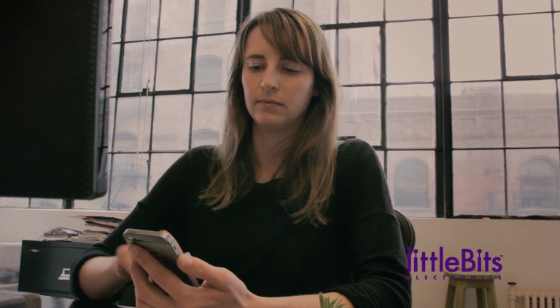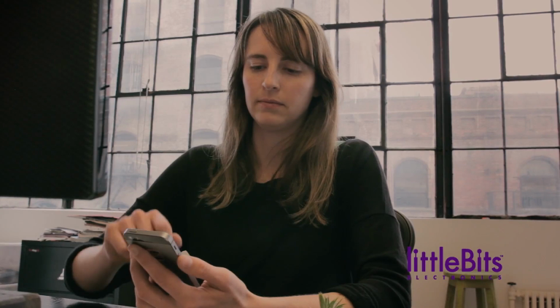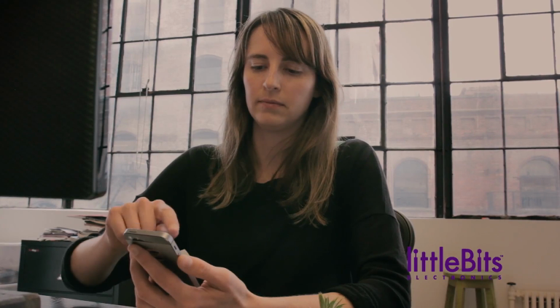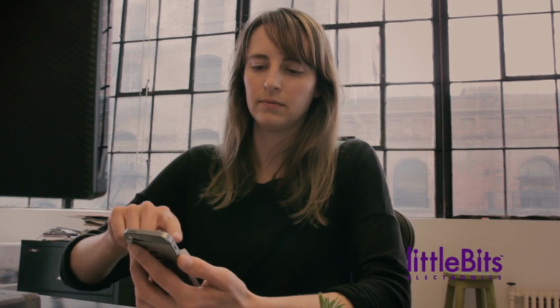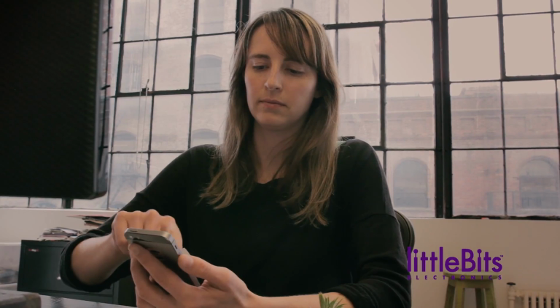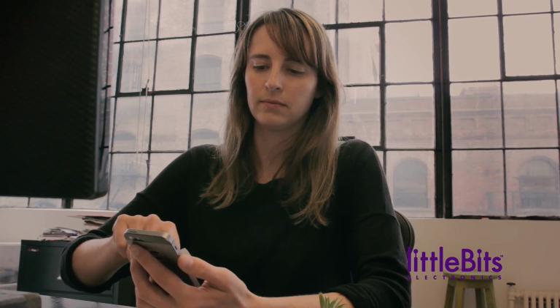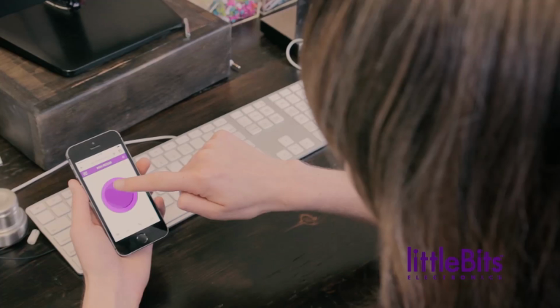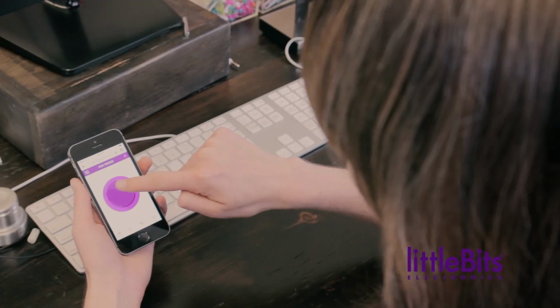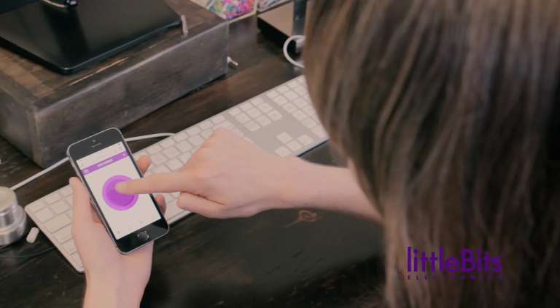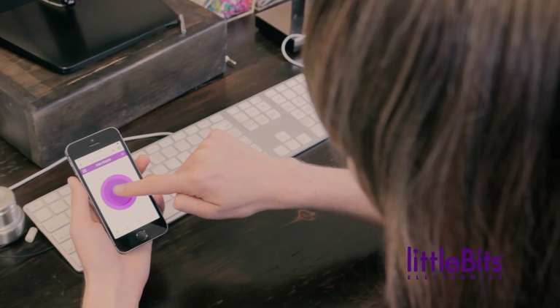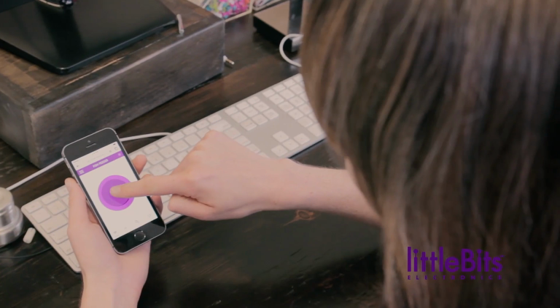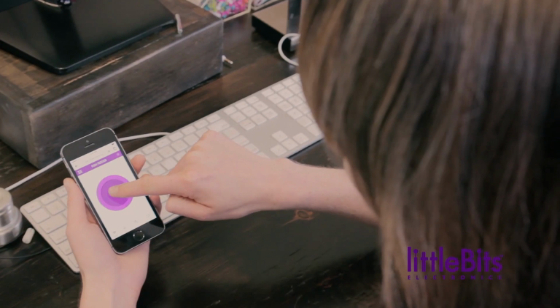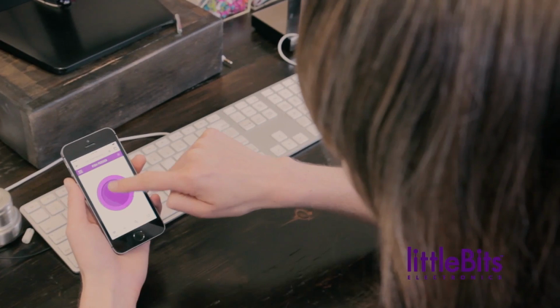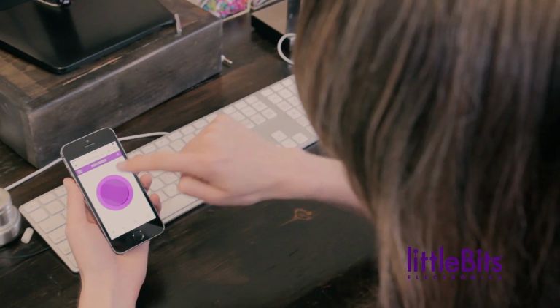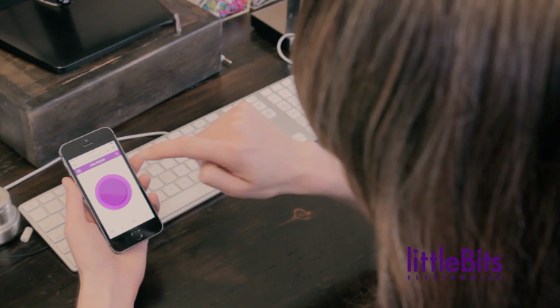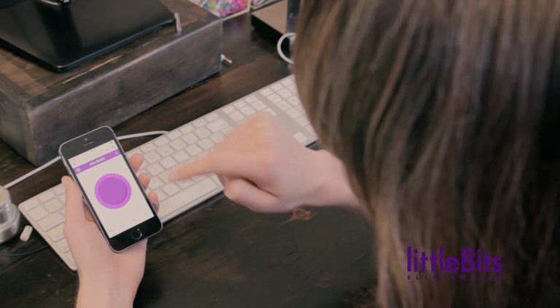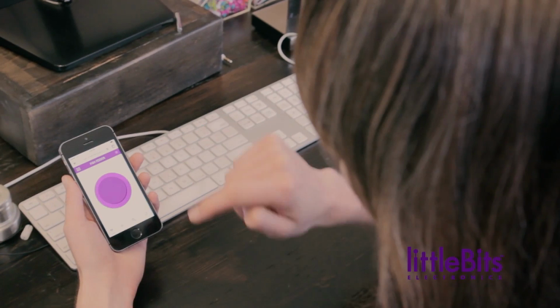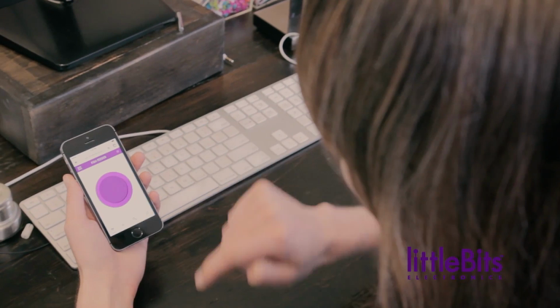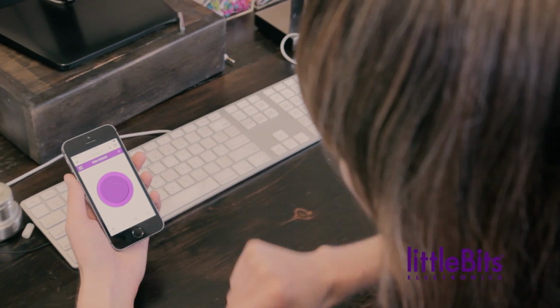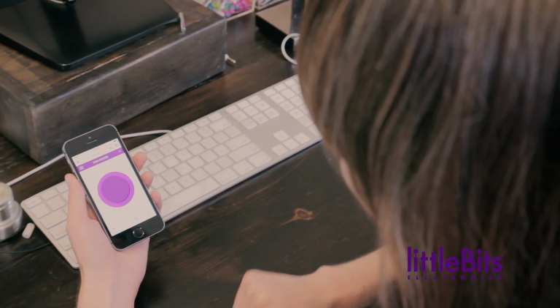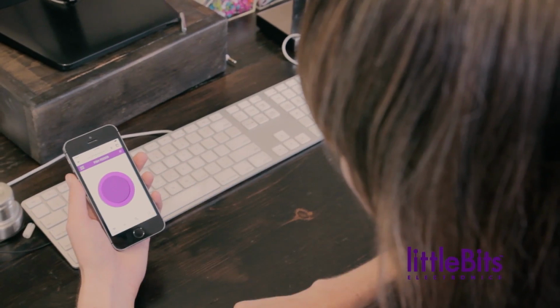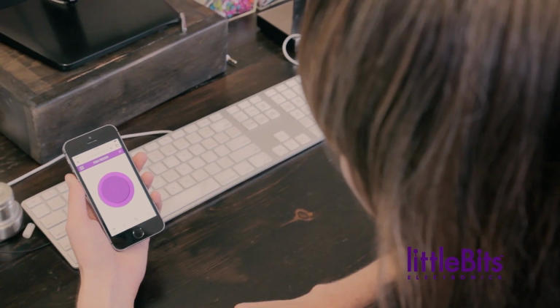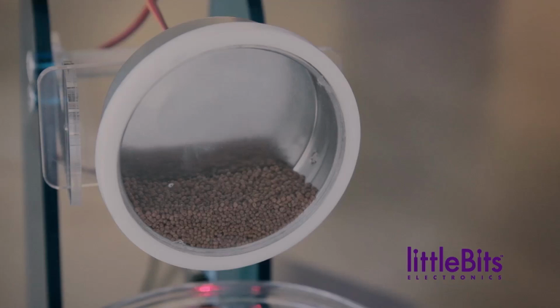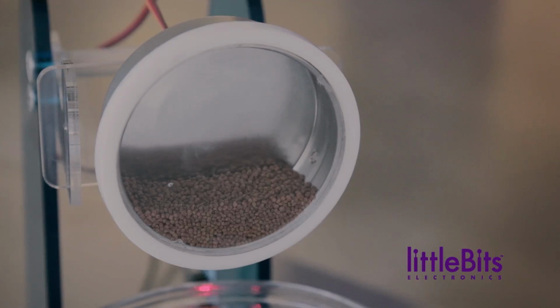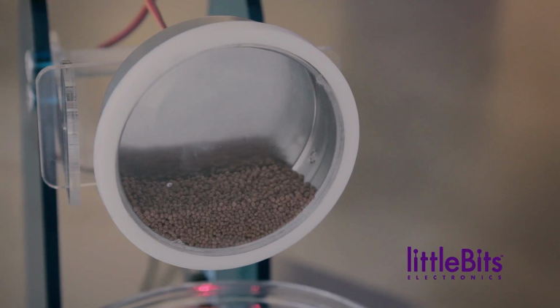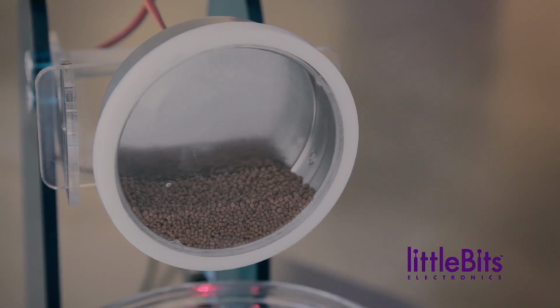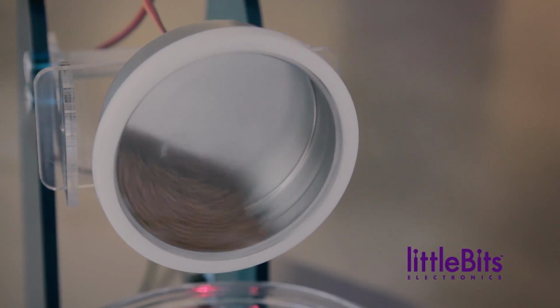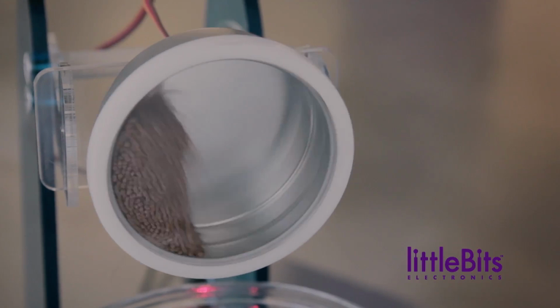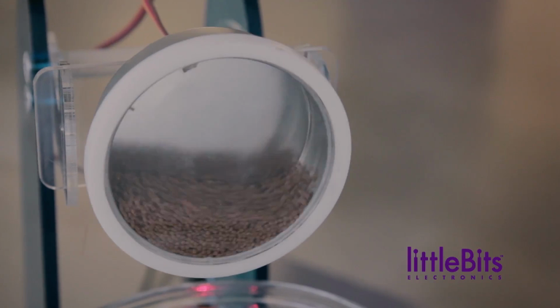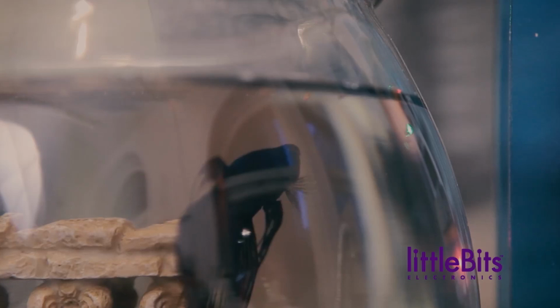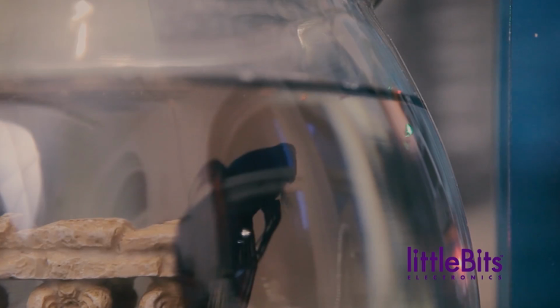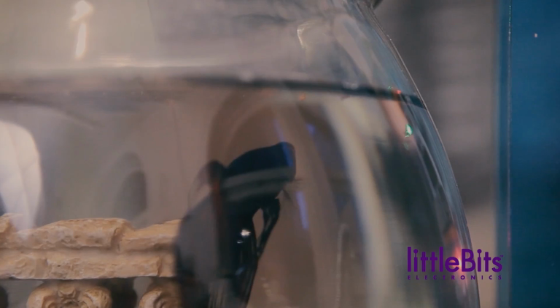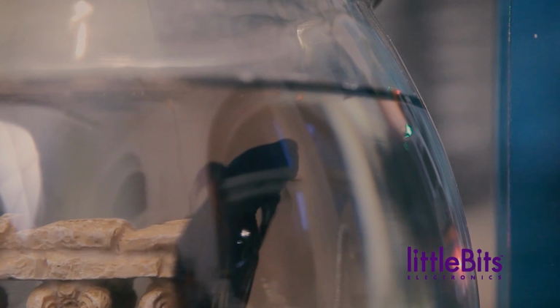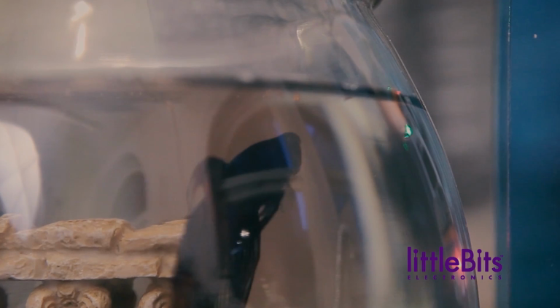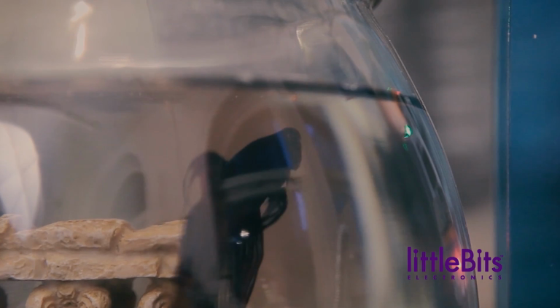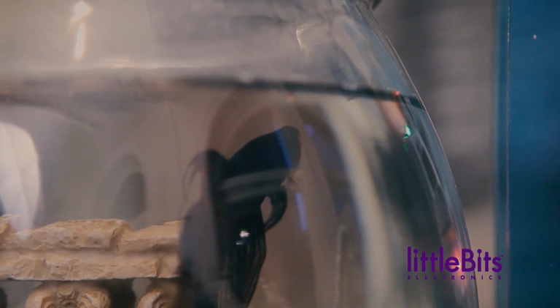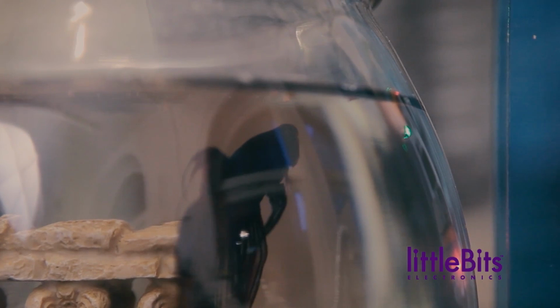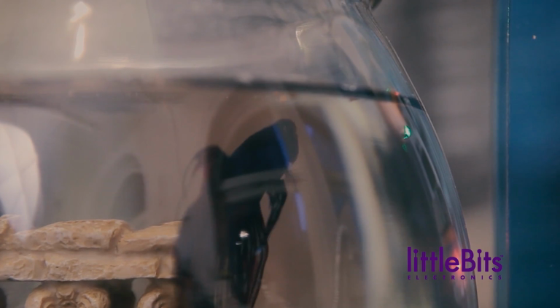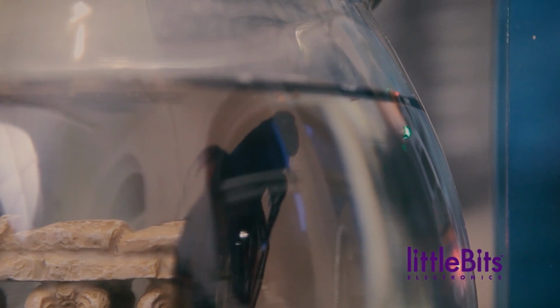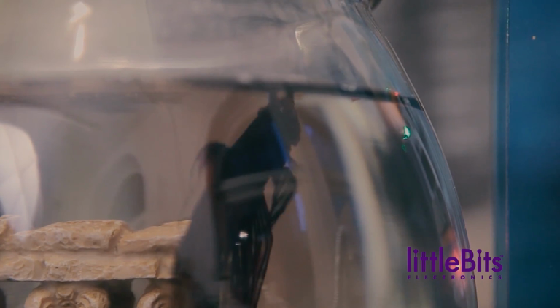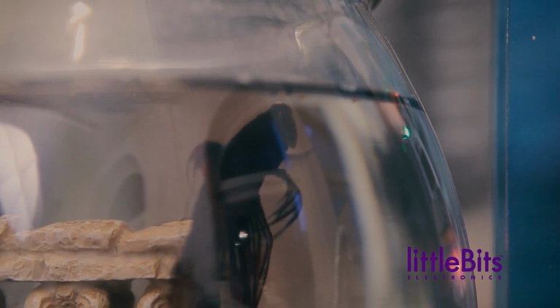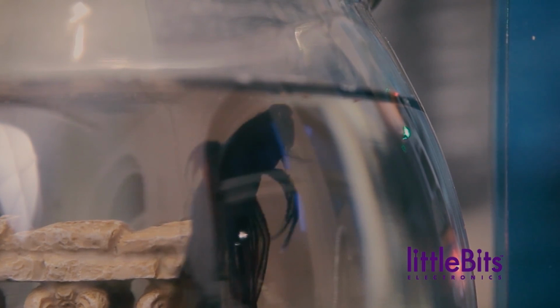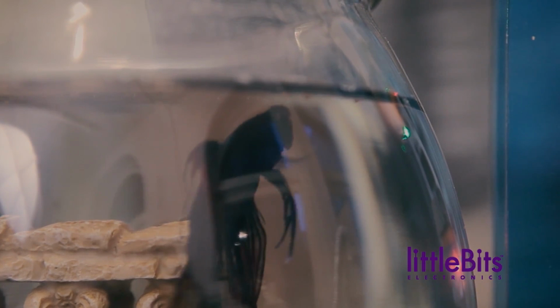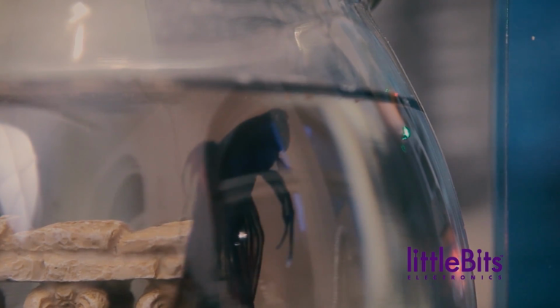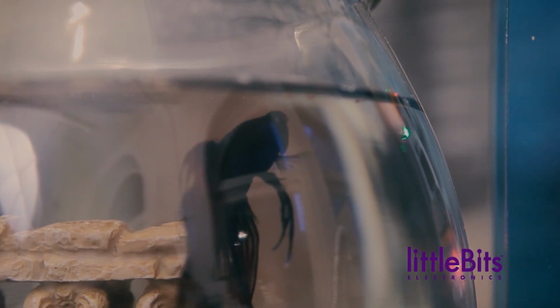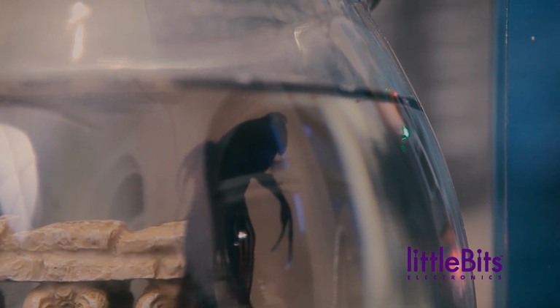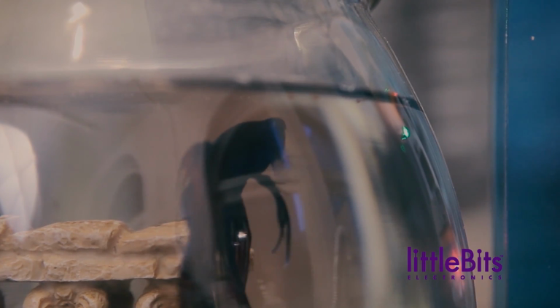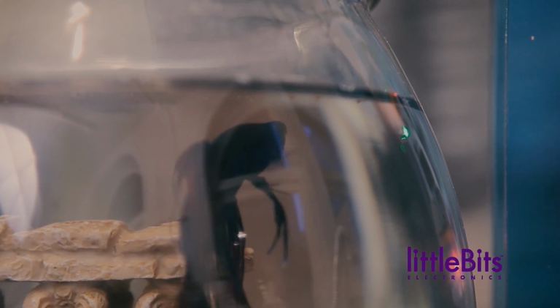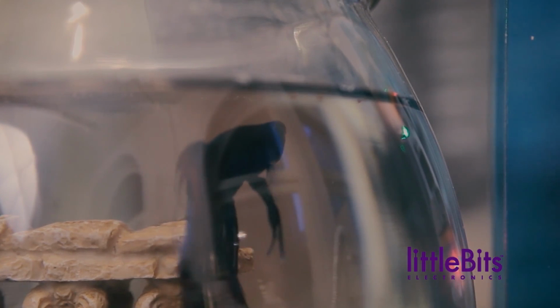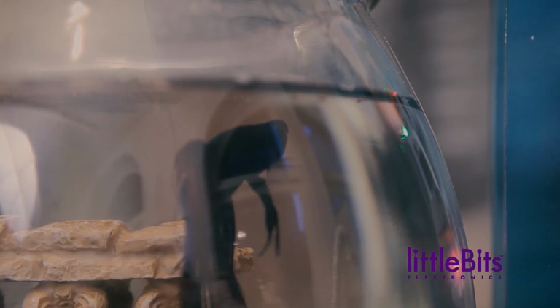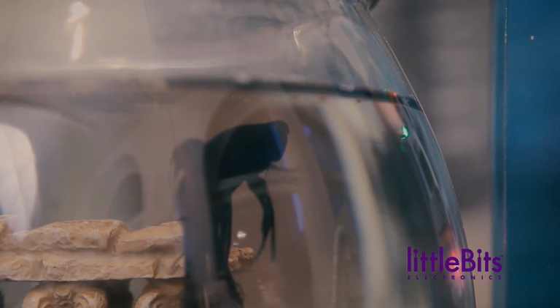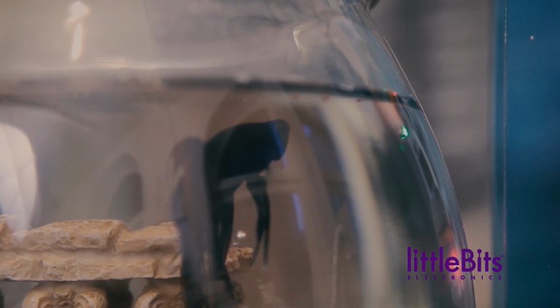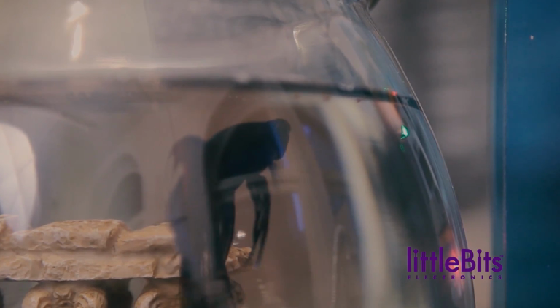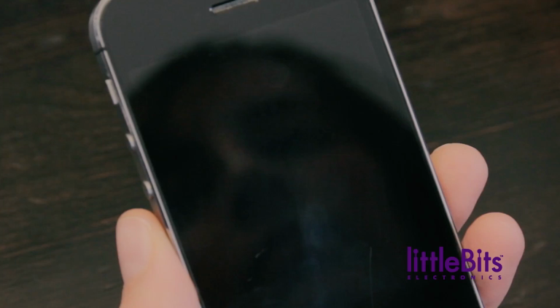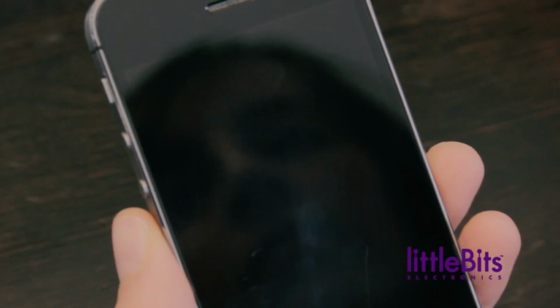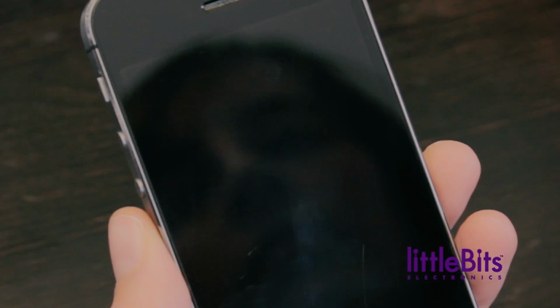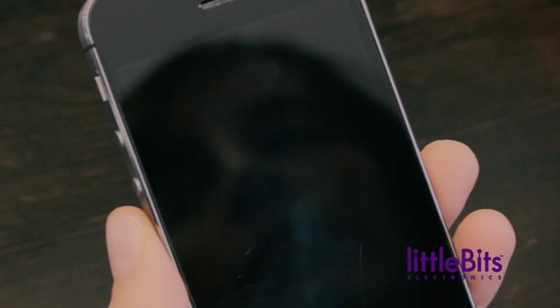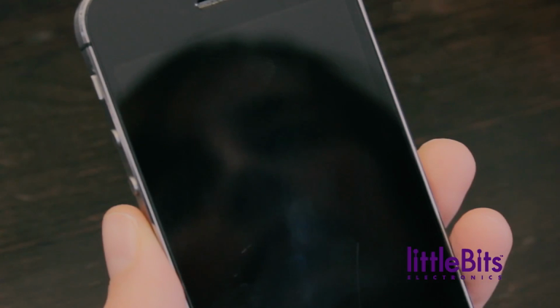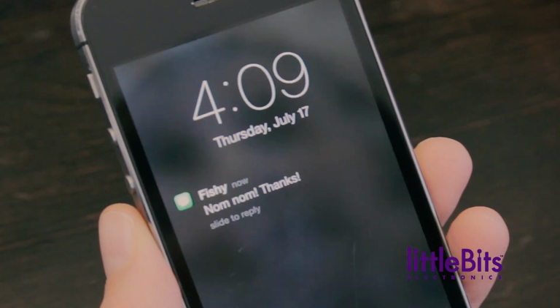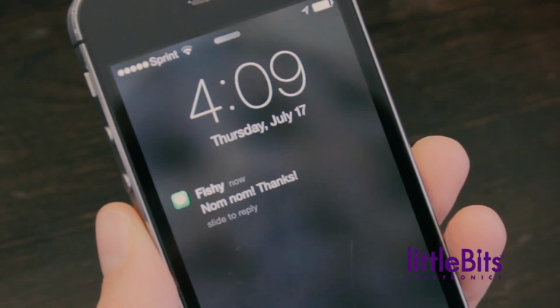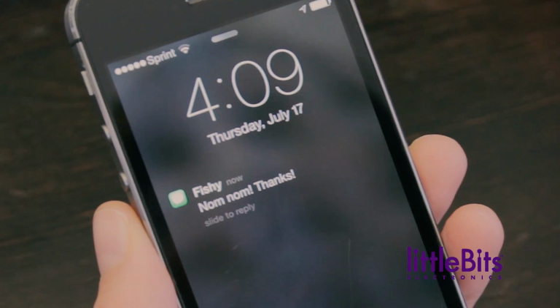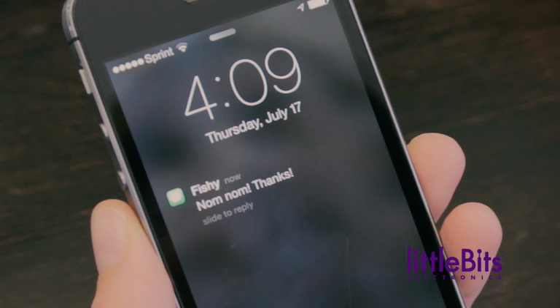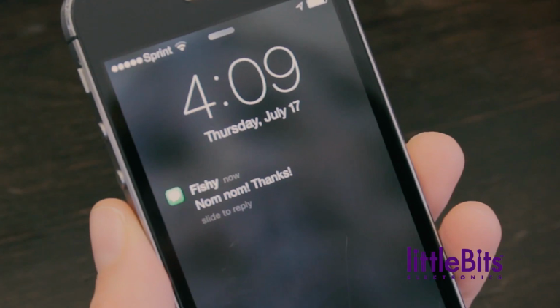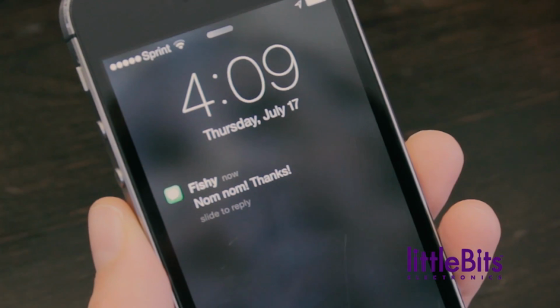Anytime the pet feeder receives a signal from the cloud bit, it activates the servo, which shakes the can of fish food over the bowl, feeding Bitticus.